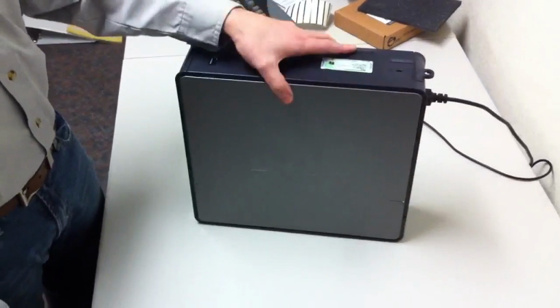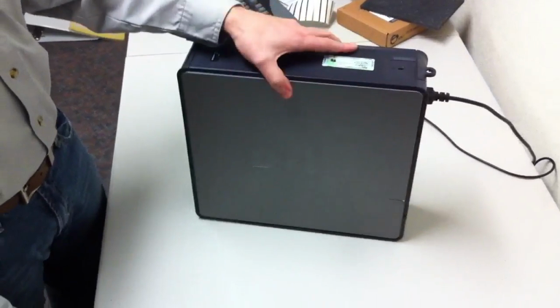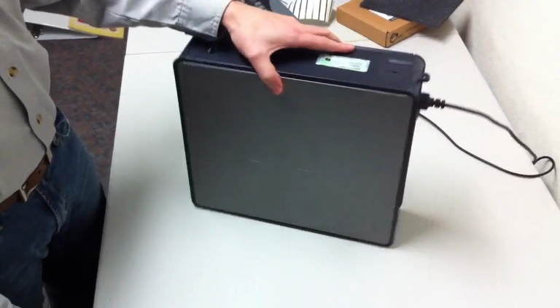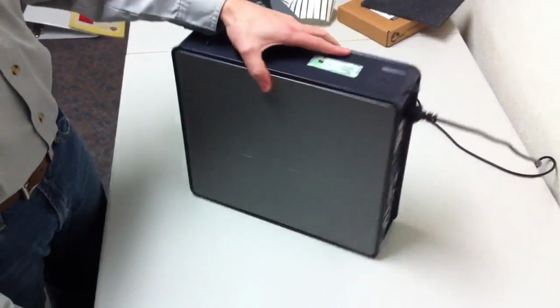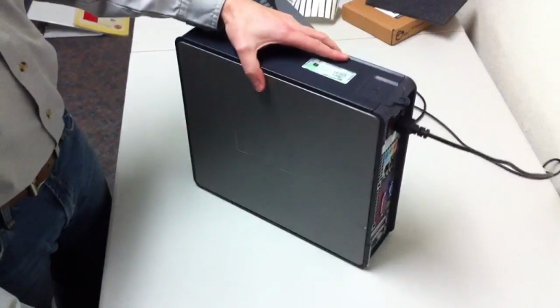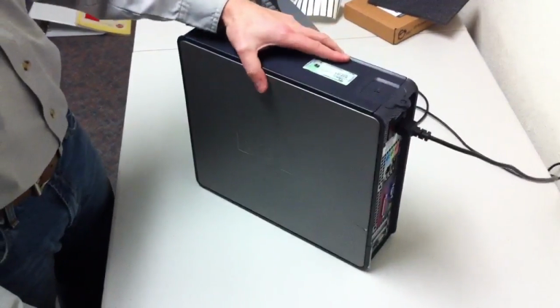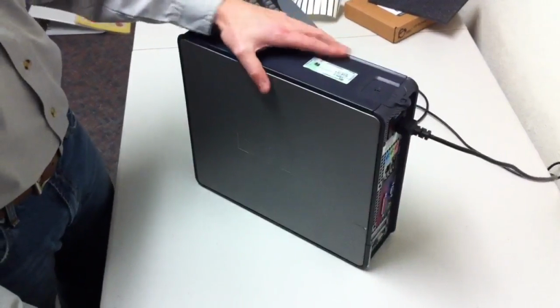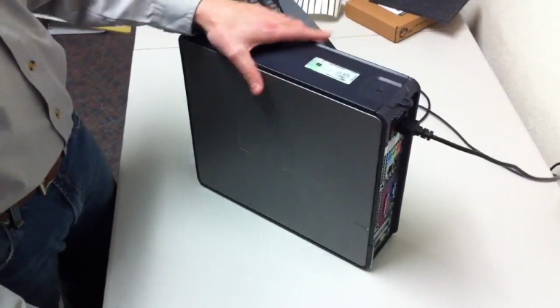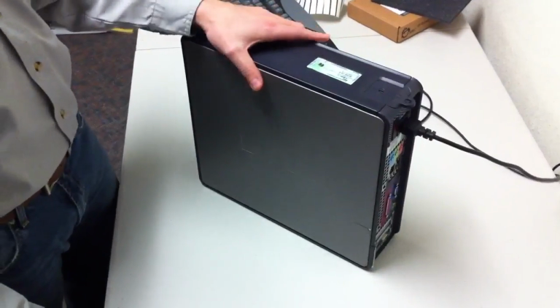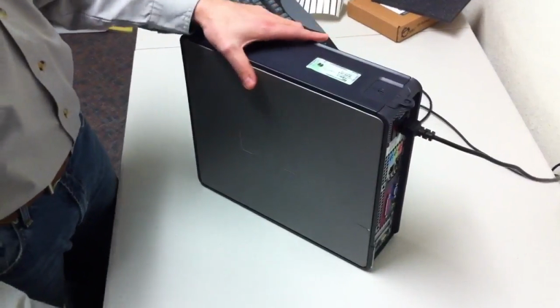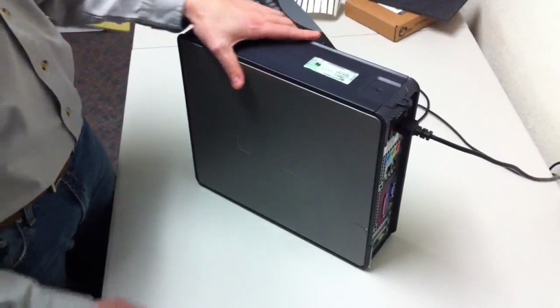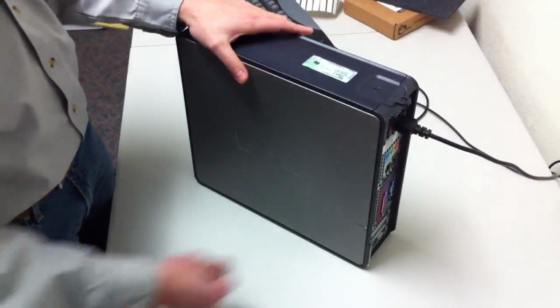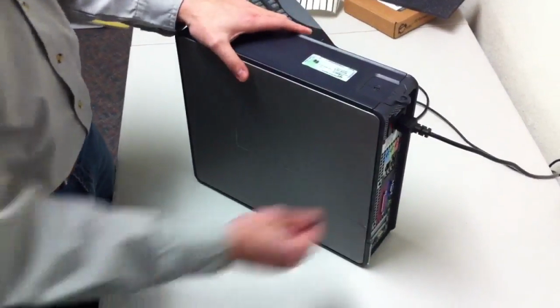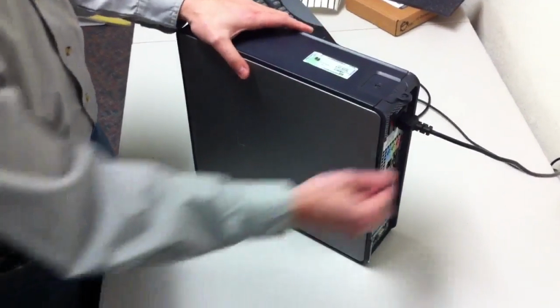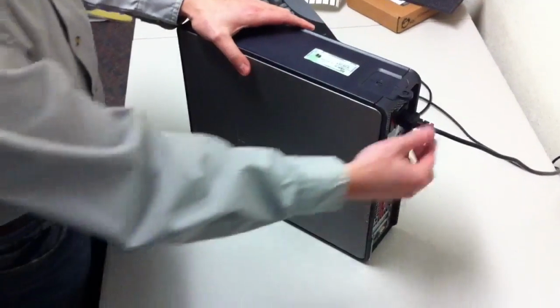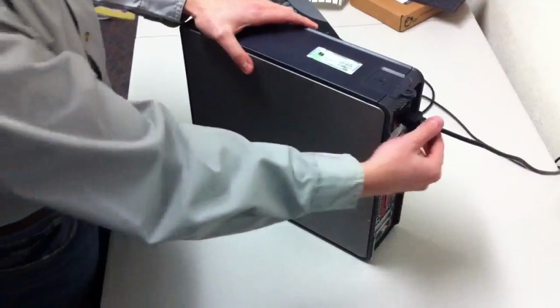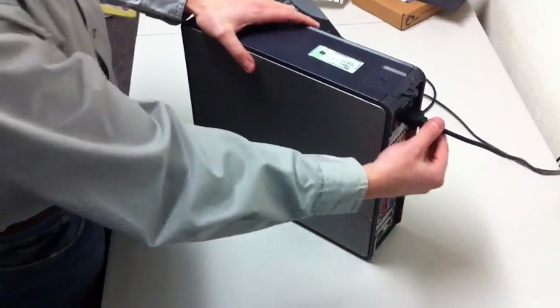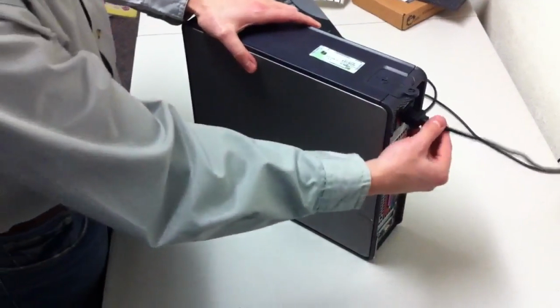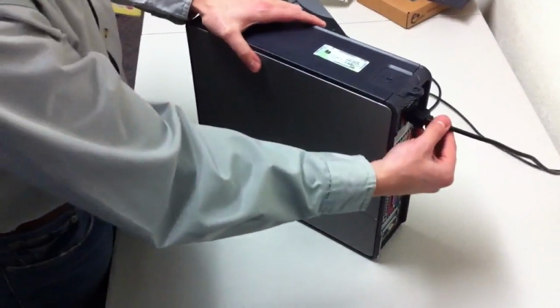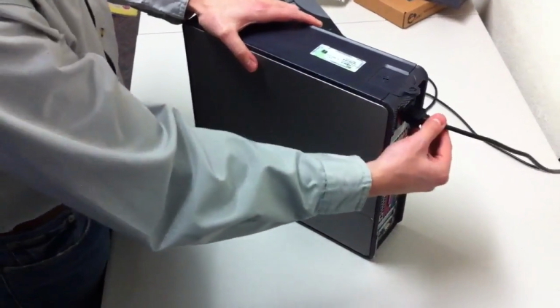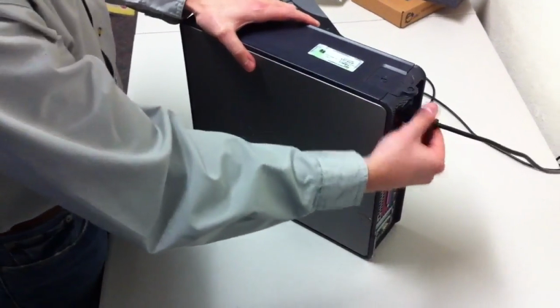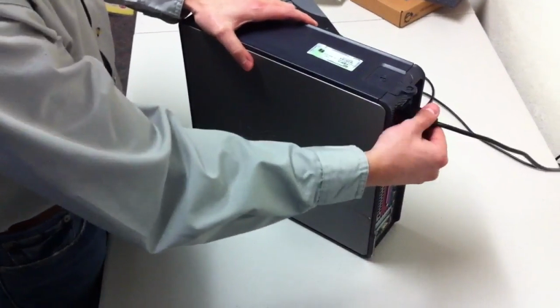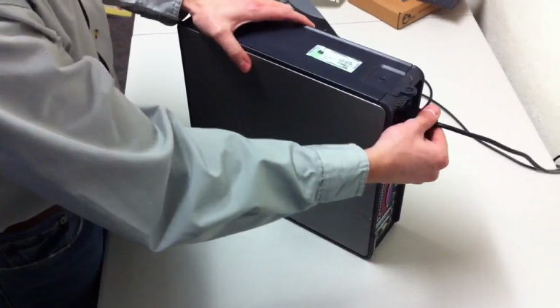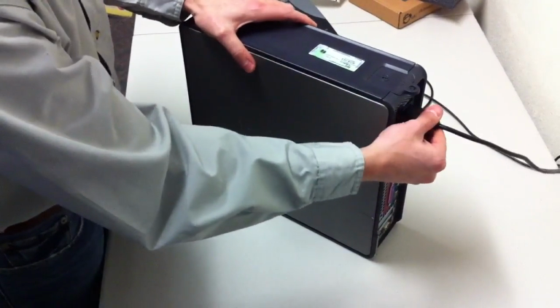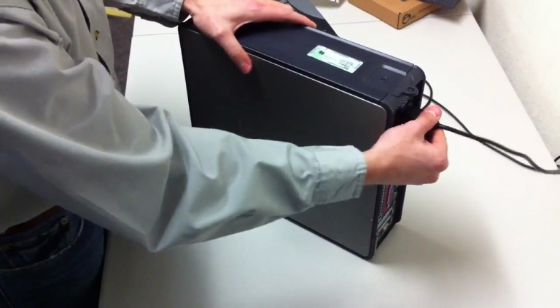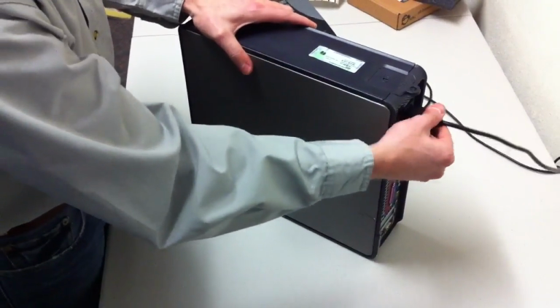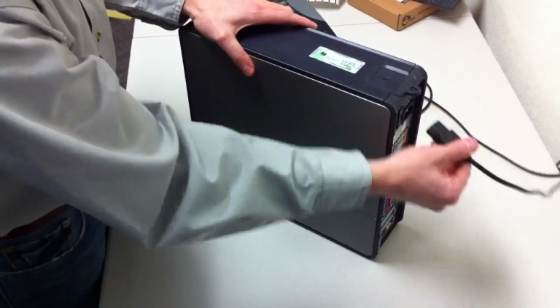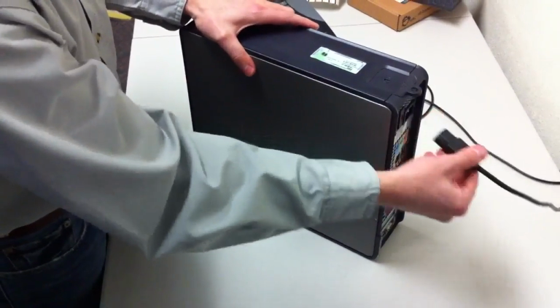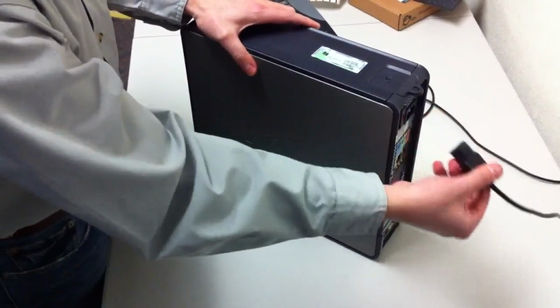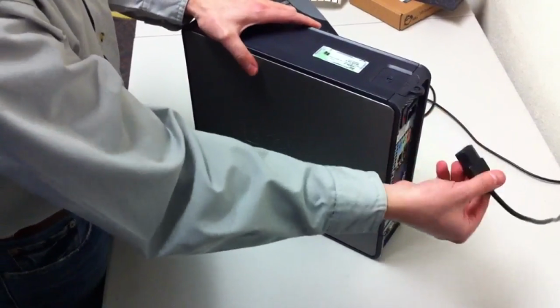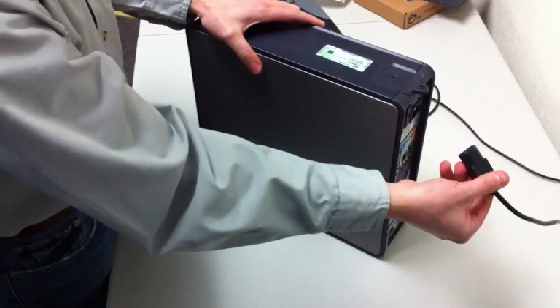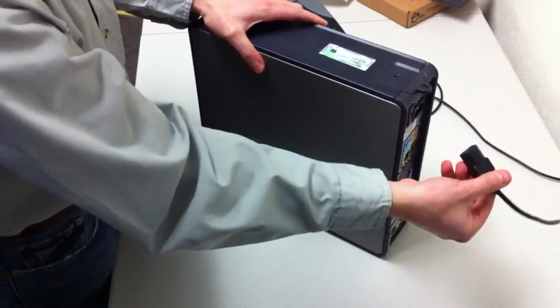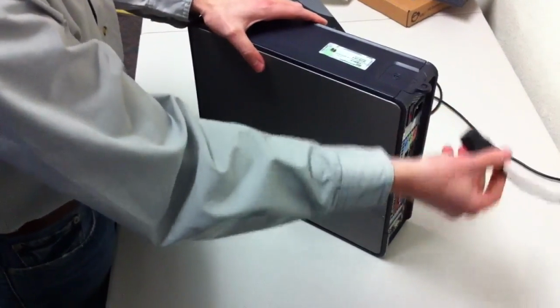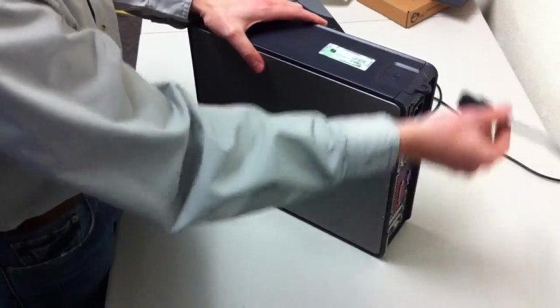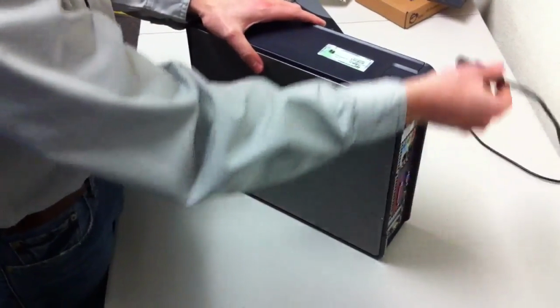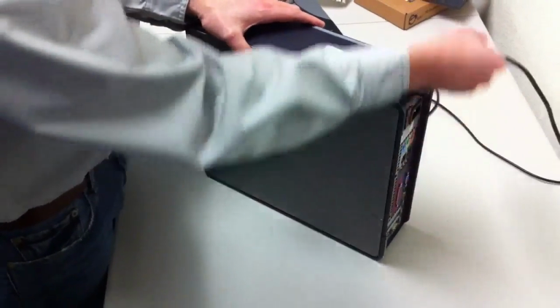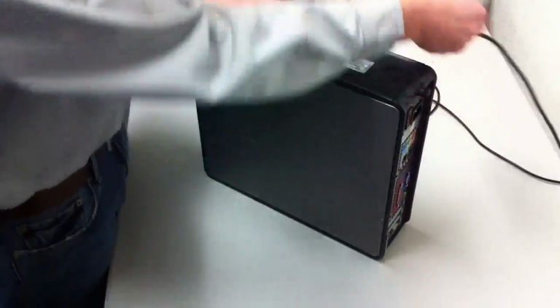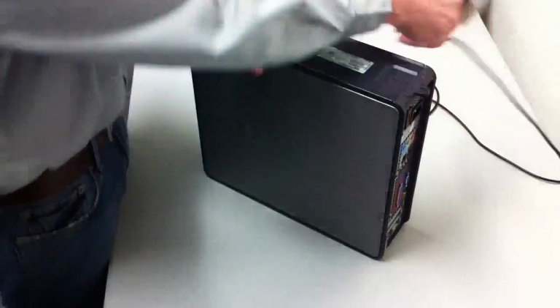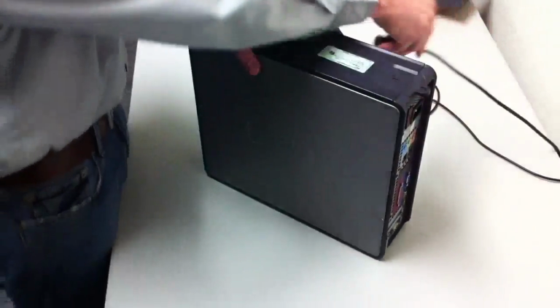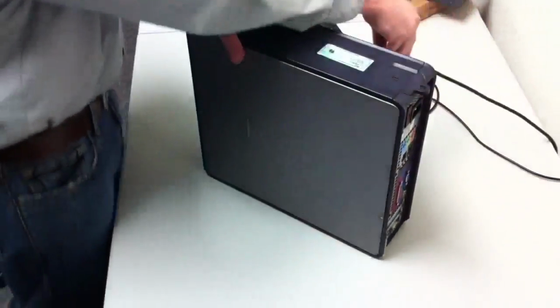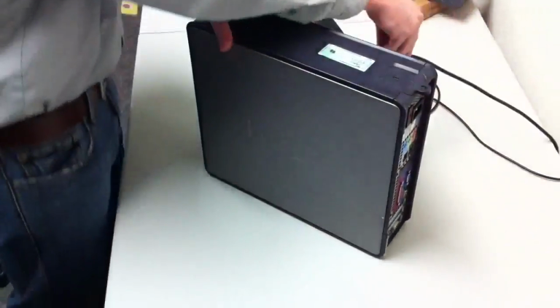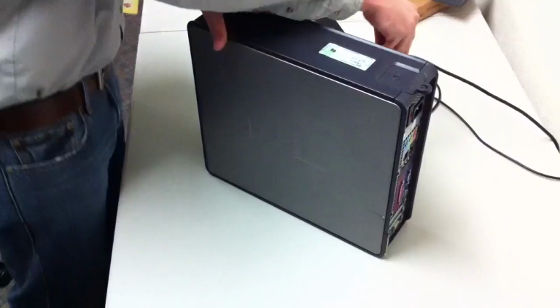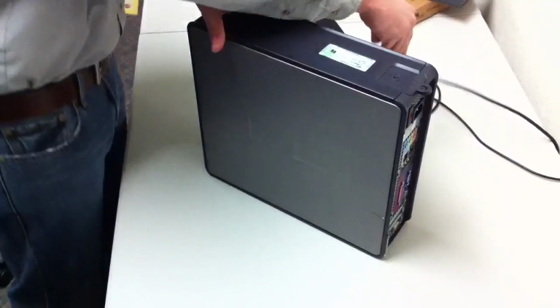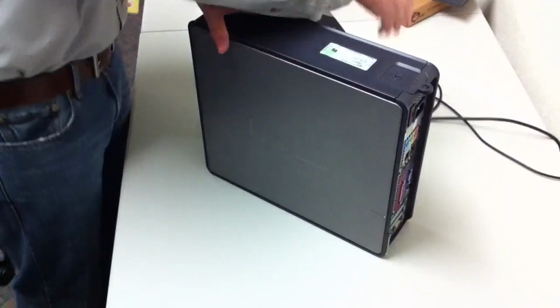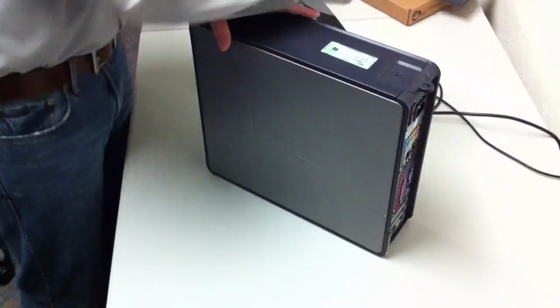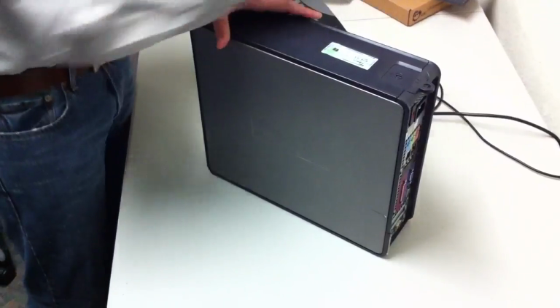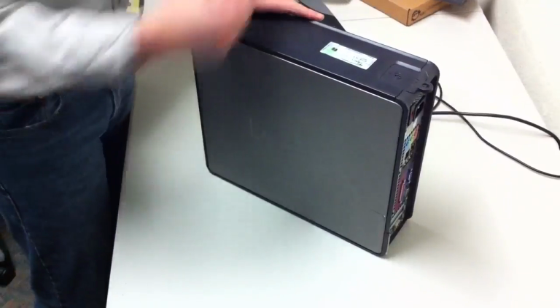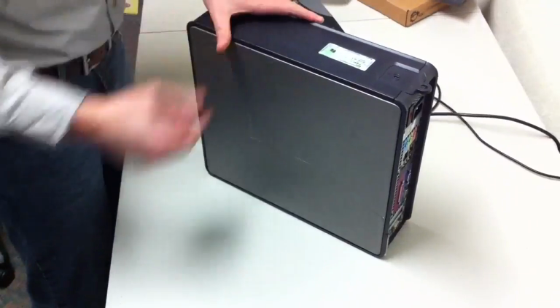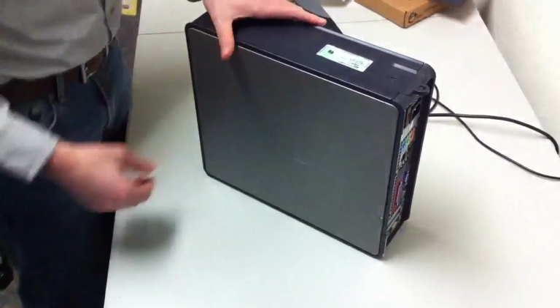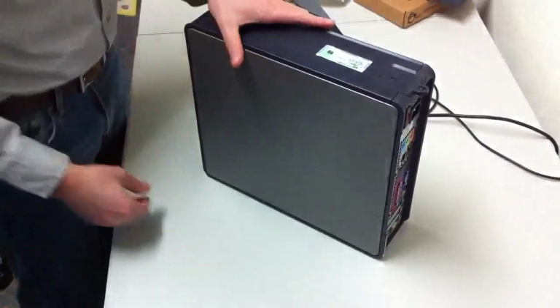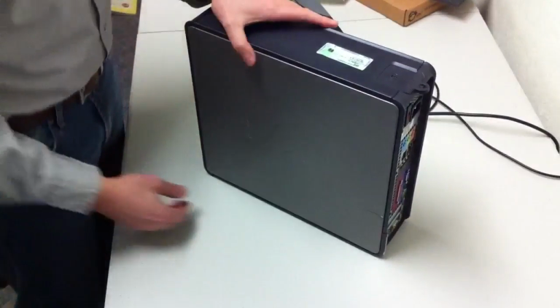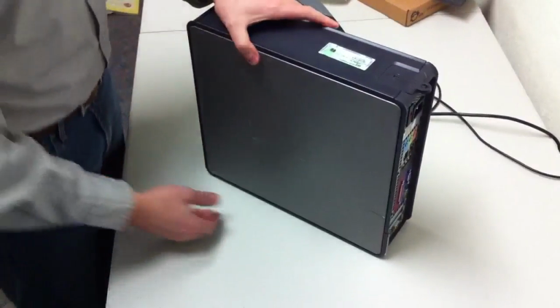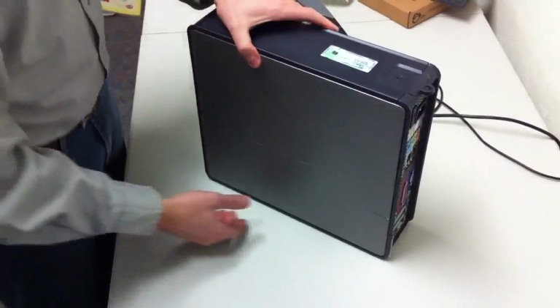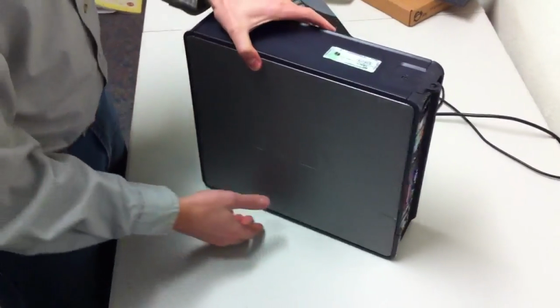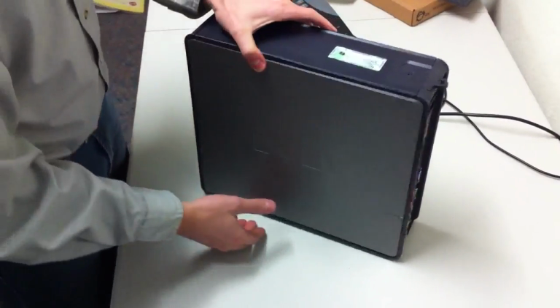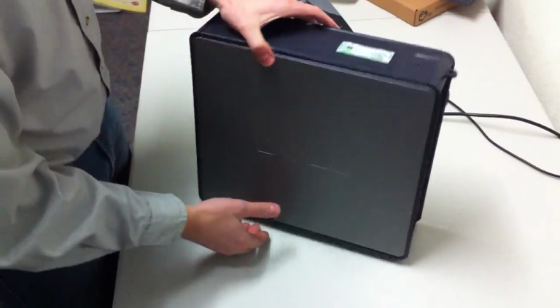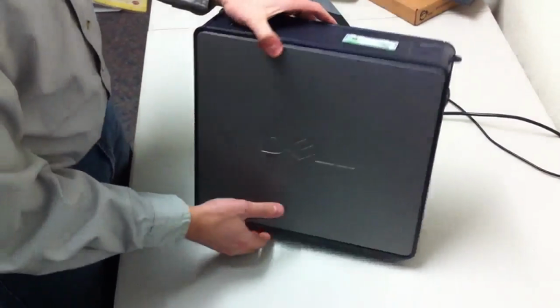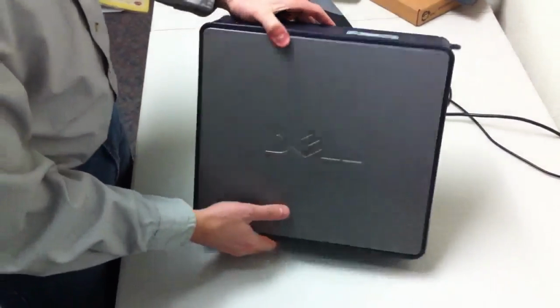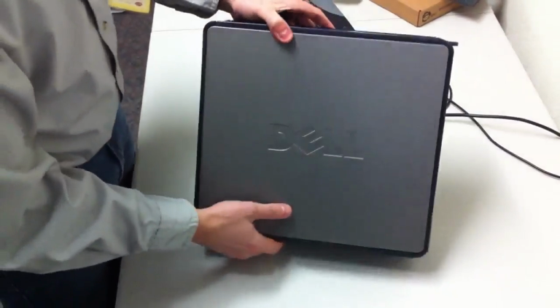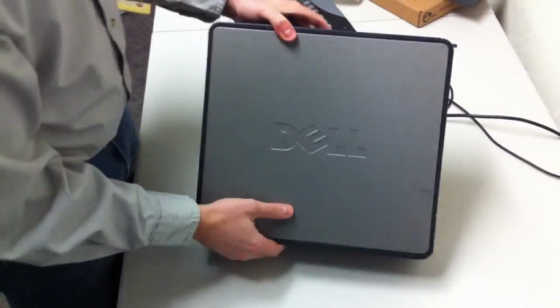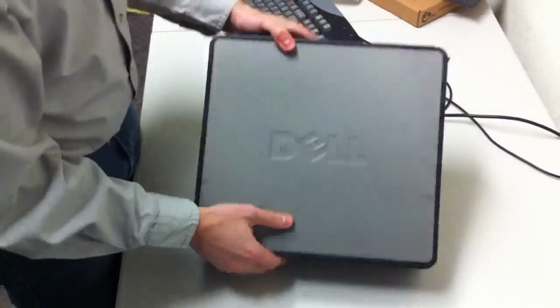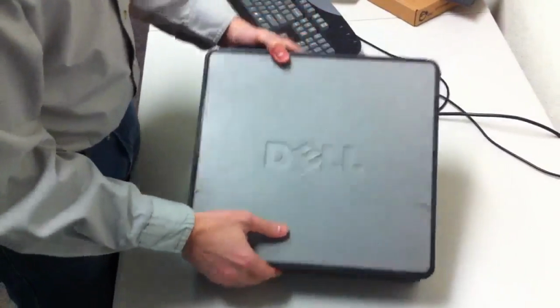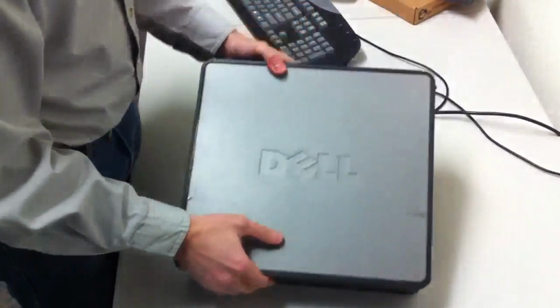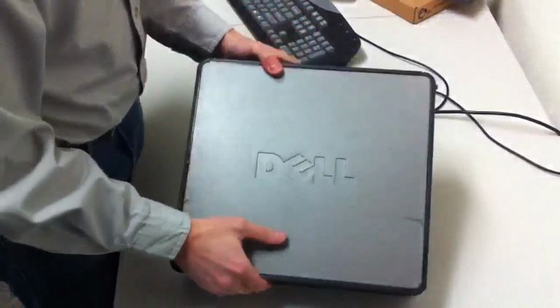First, make sure the computer is turned off and there are no power sources hooked up to the computer. Lay it on its side.